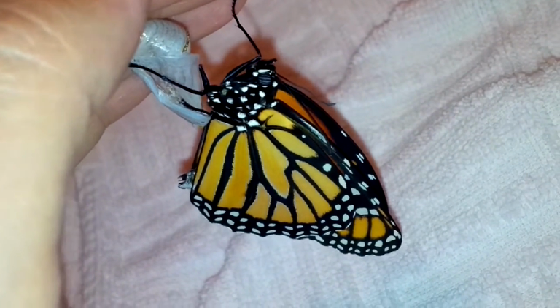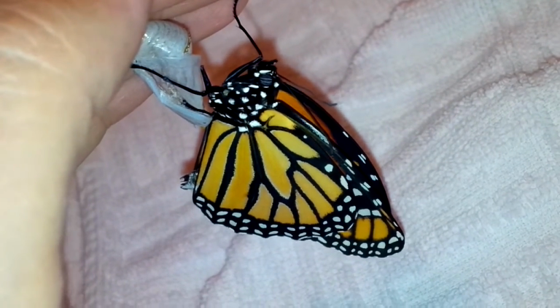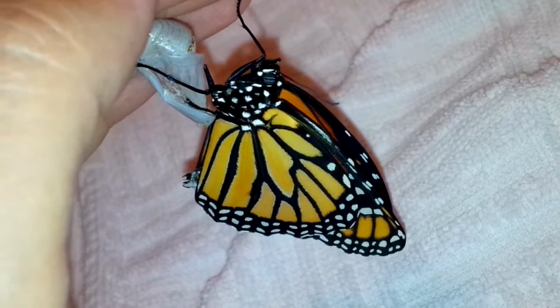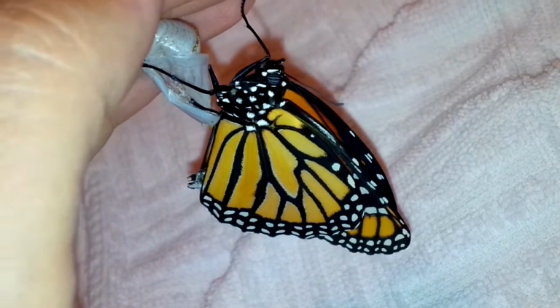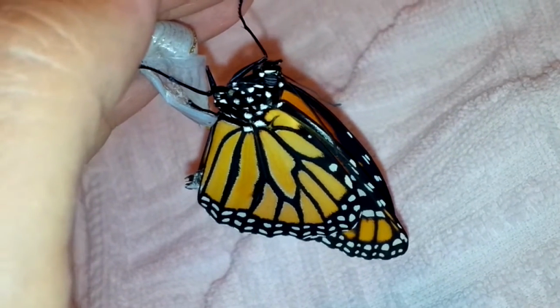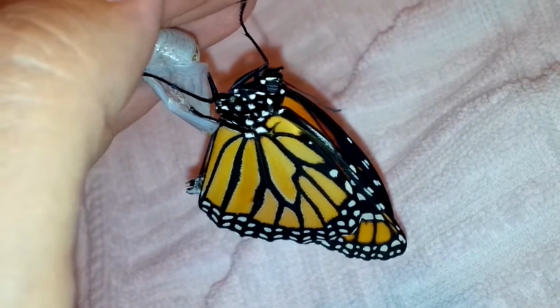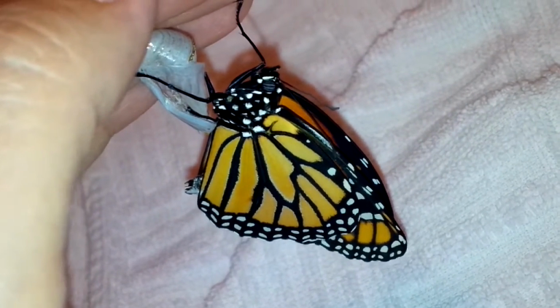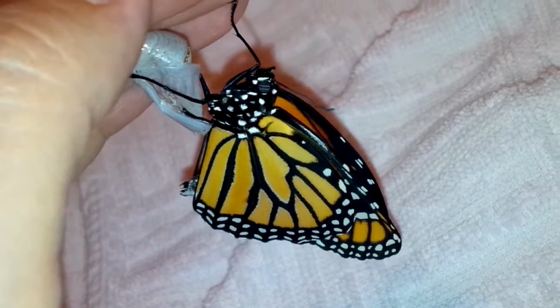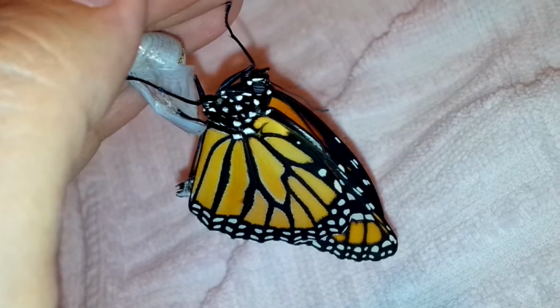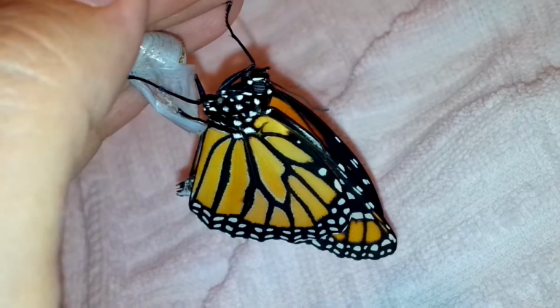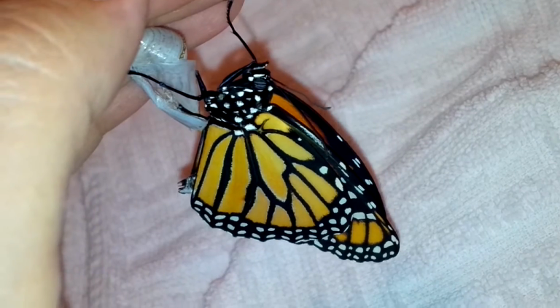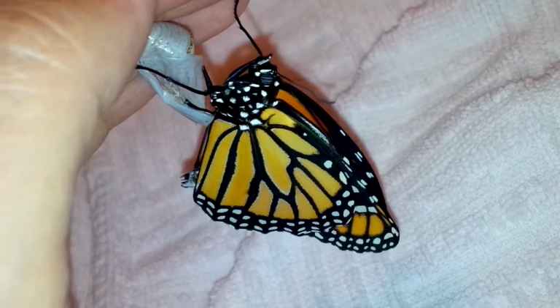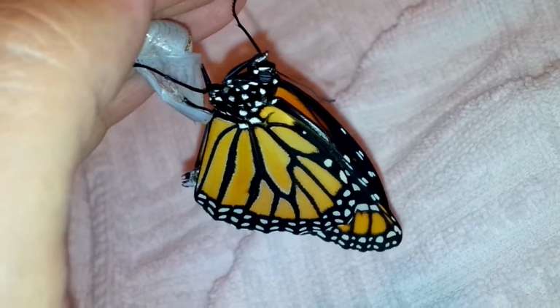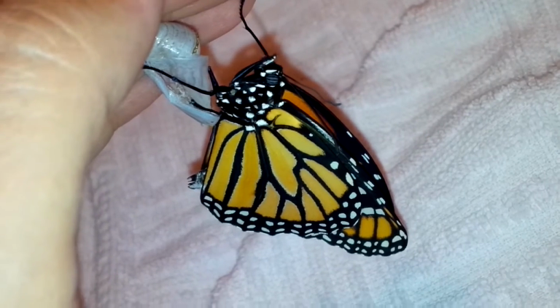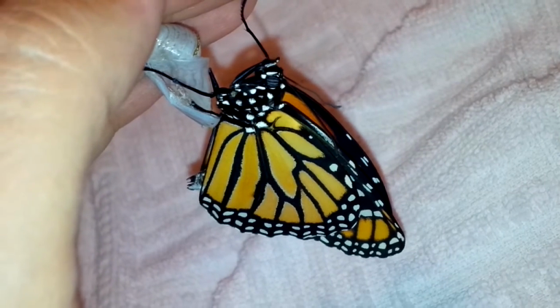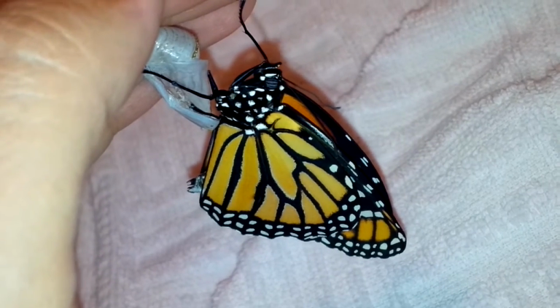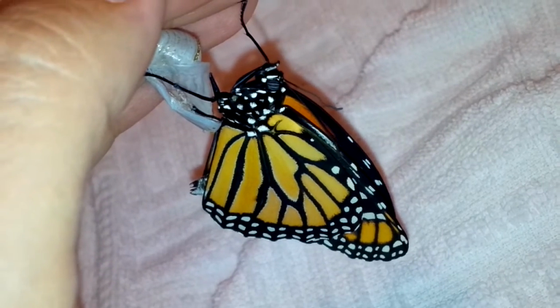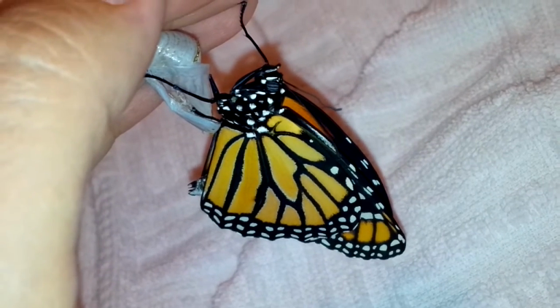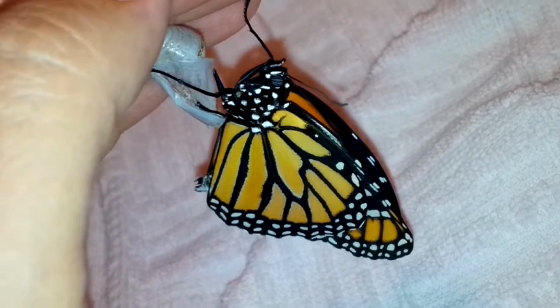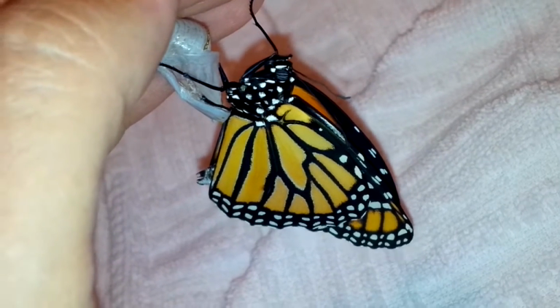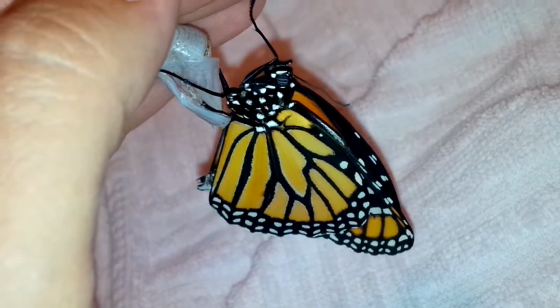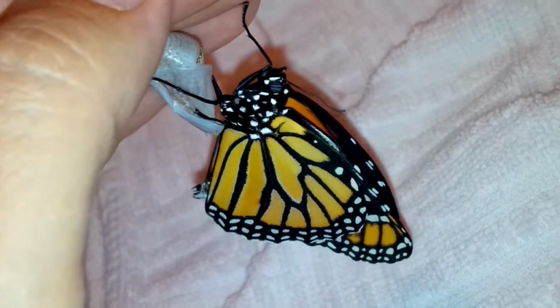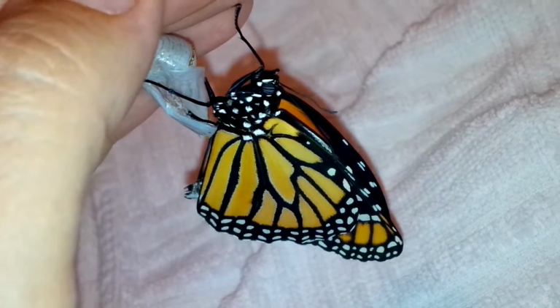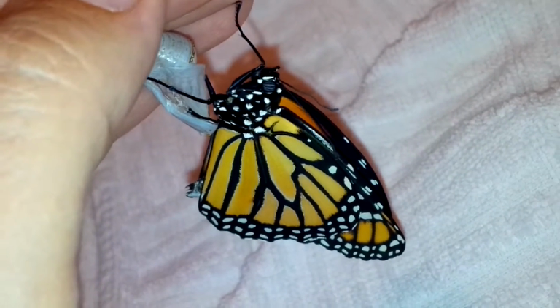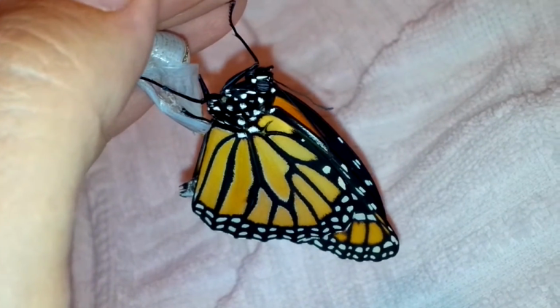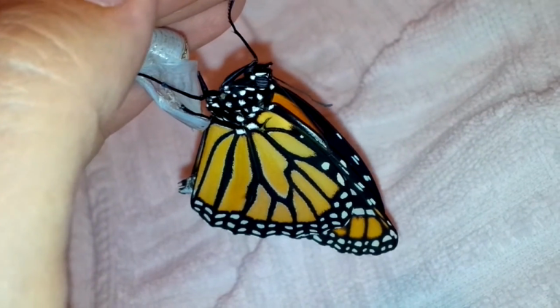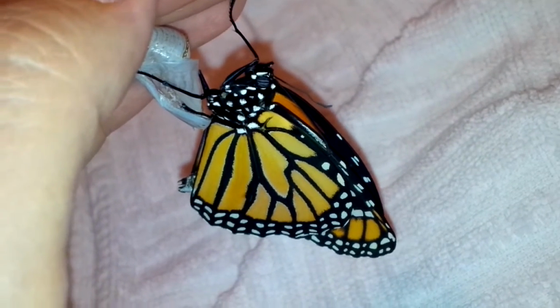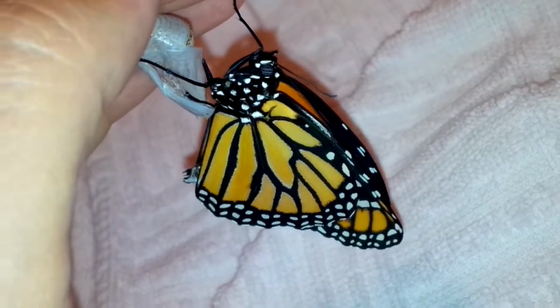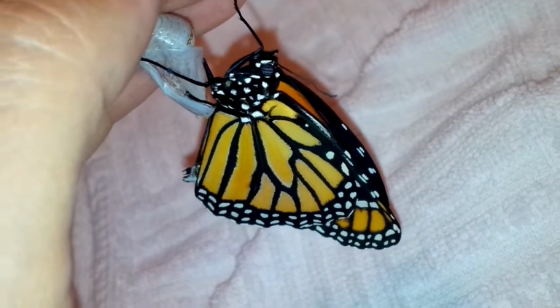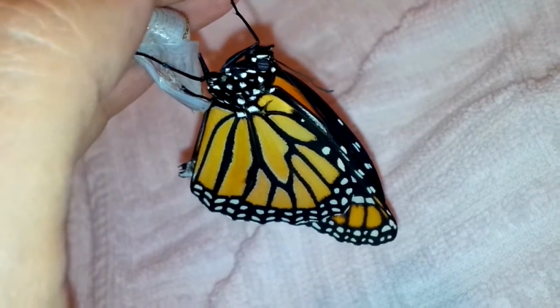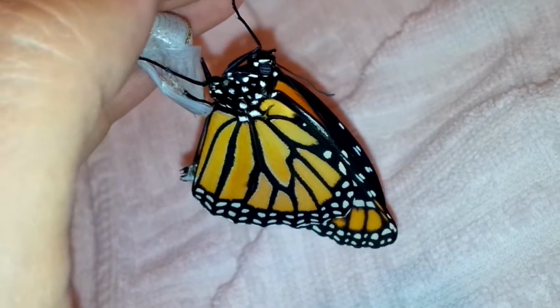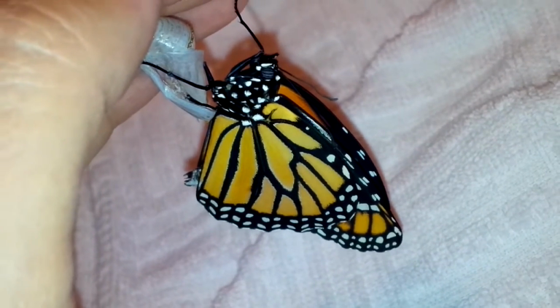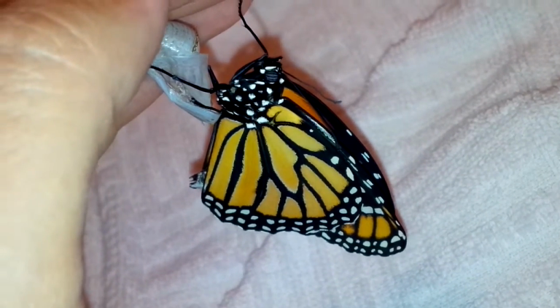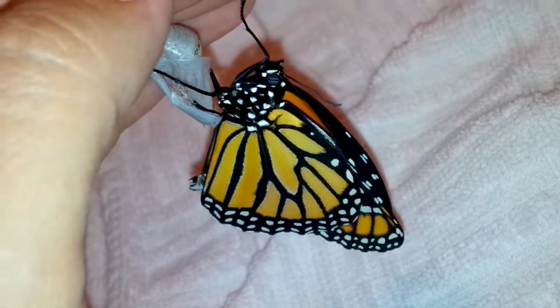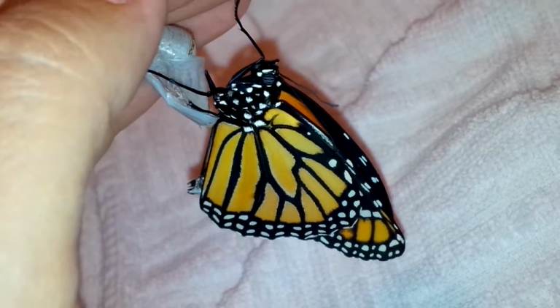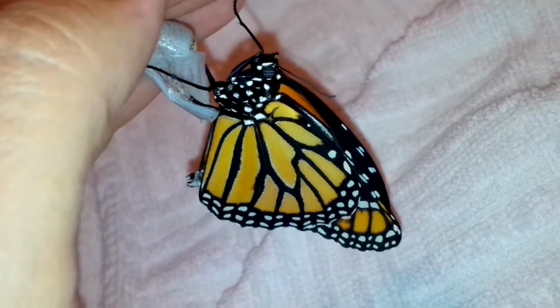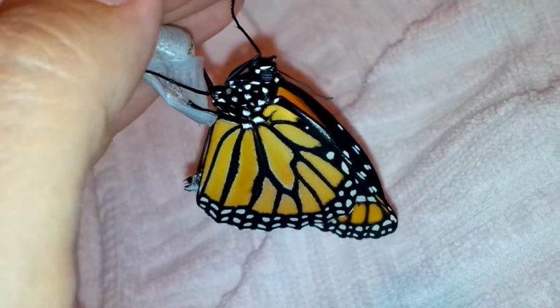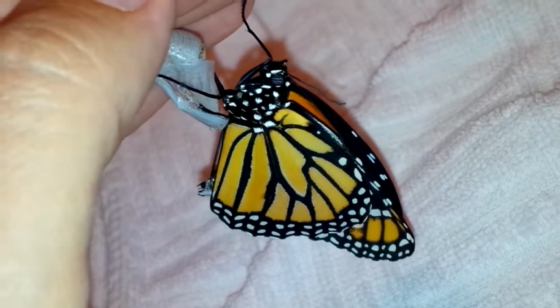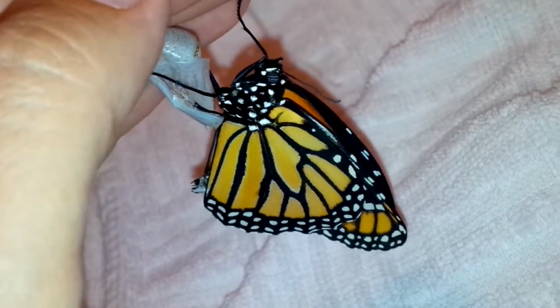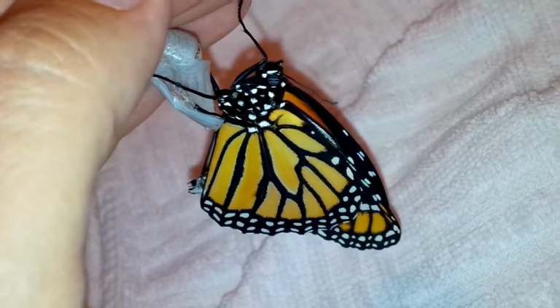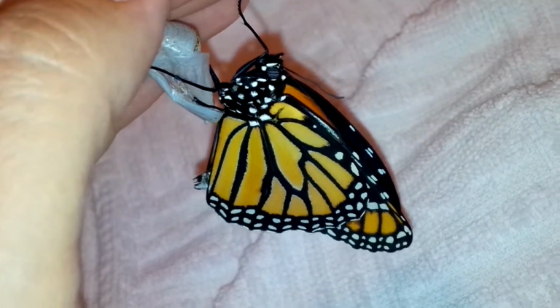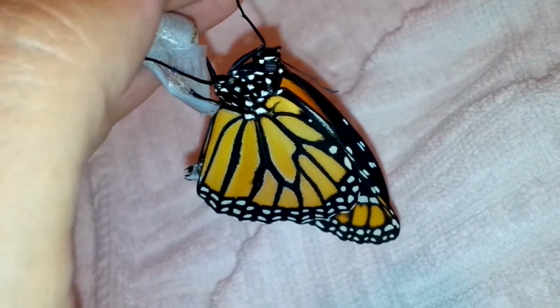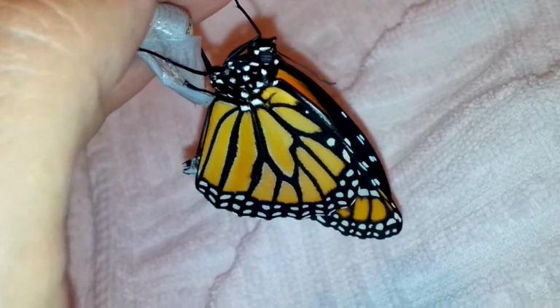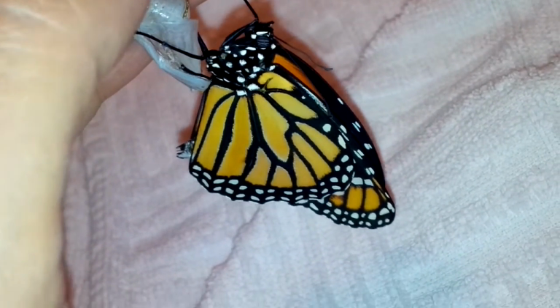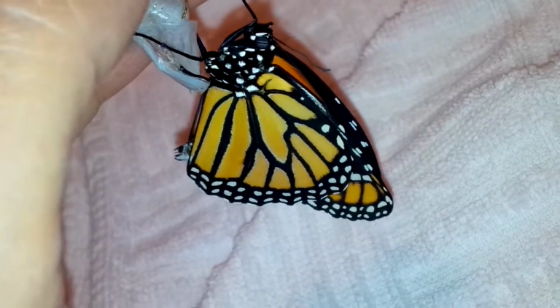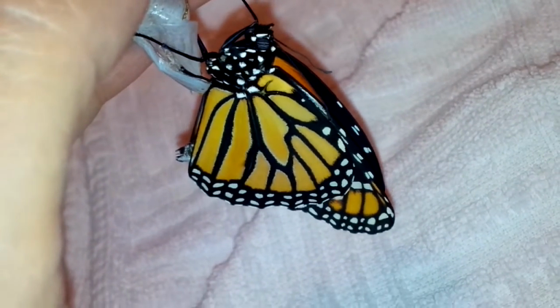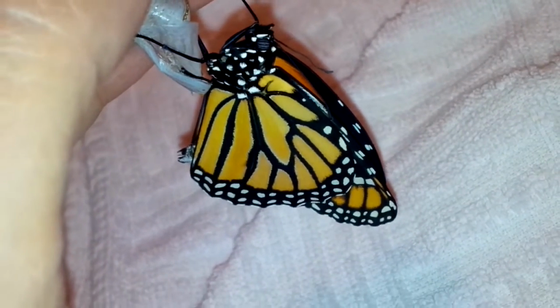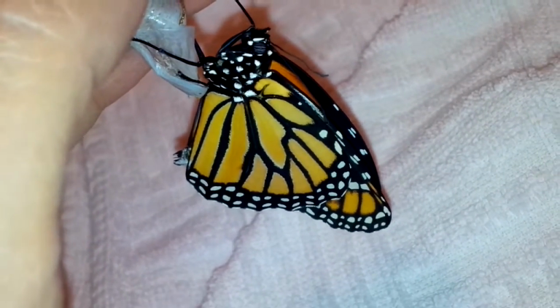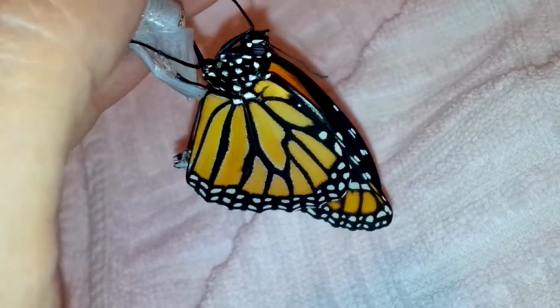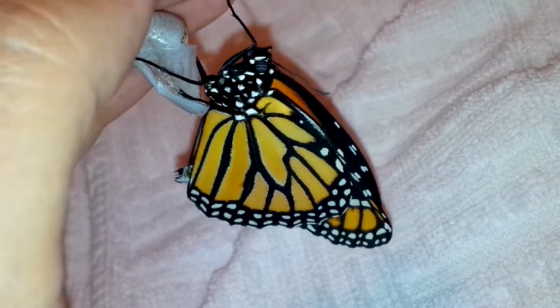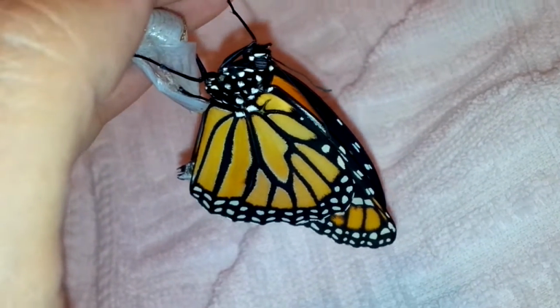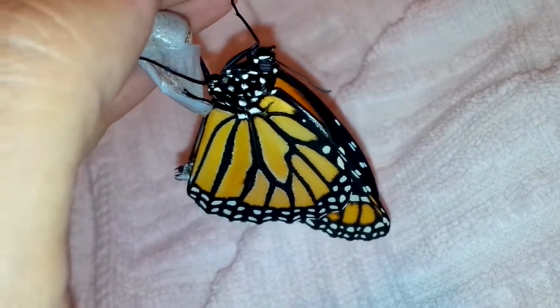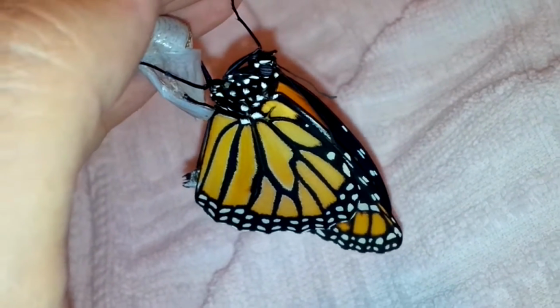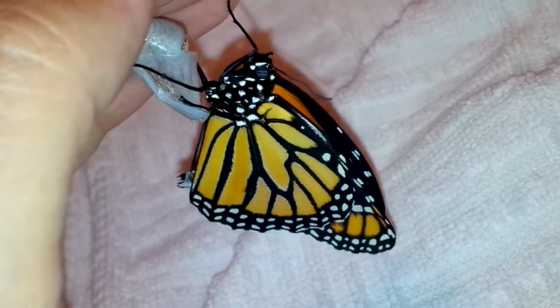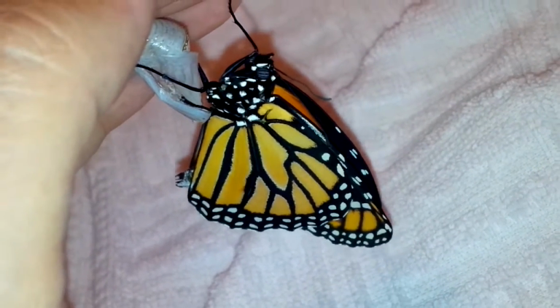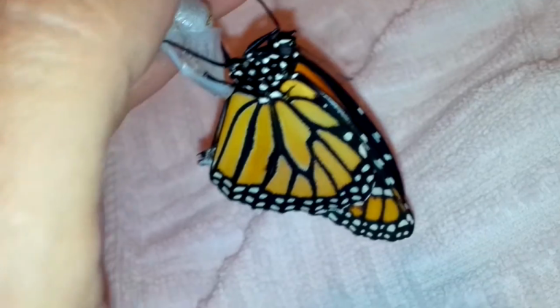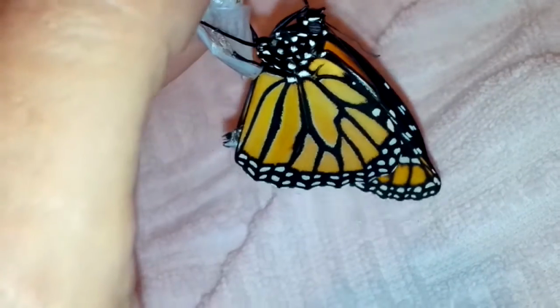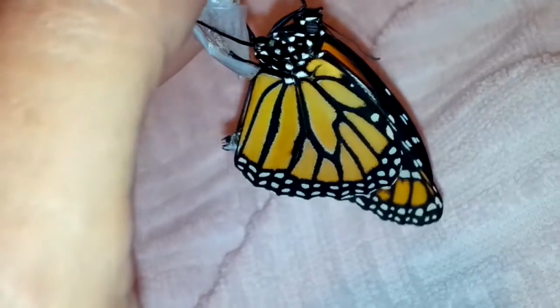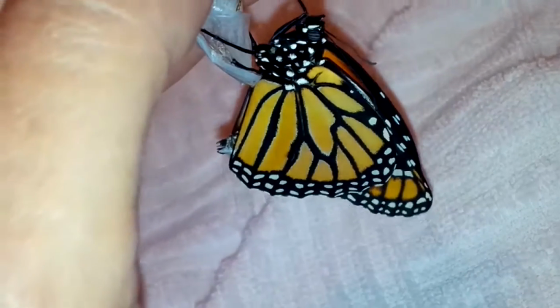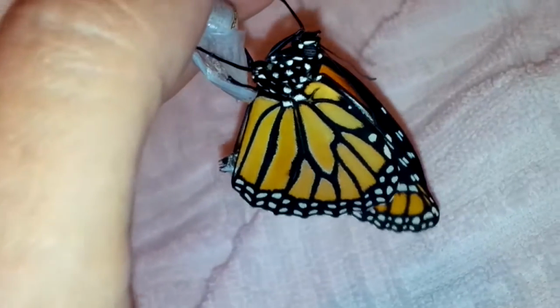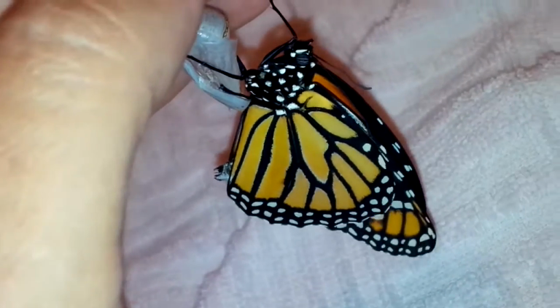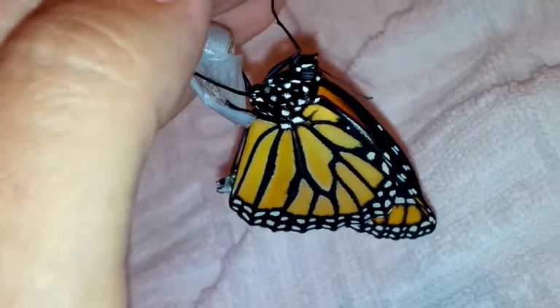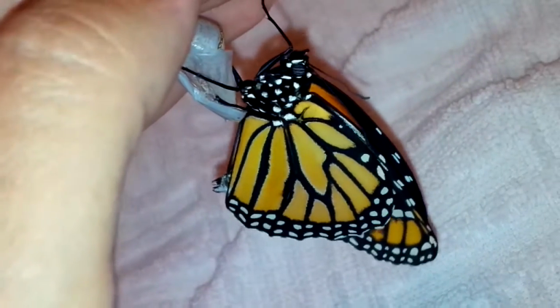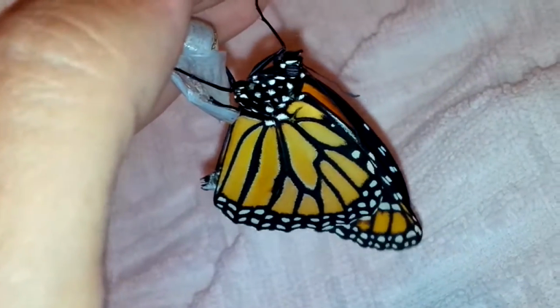Much love and be well, everyone. Save the monarchs — plant lots and lots of milkweed and nectar flowers. Boy, do they need it. Good thoughts for him and all our monarchs. Love you guys, bye!